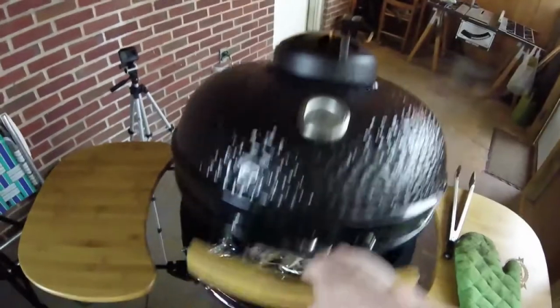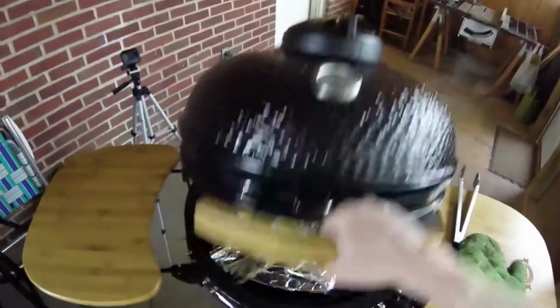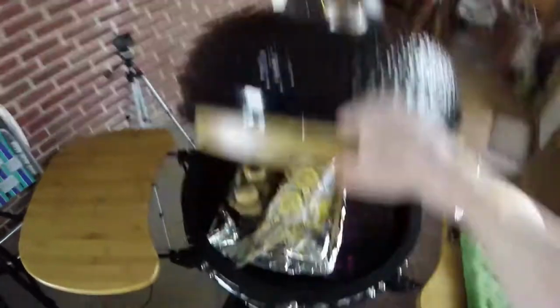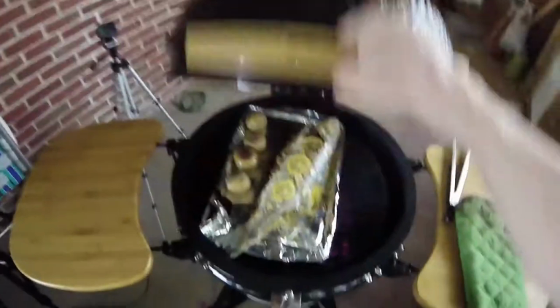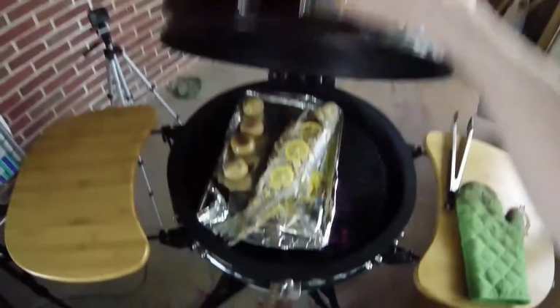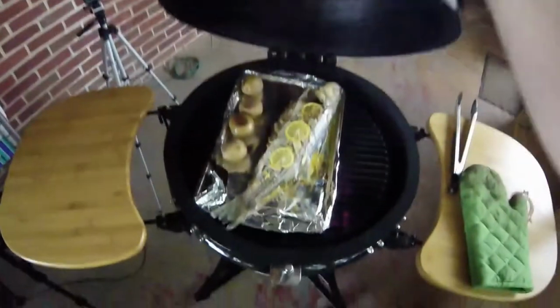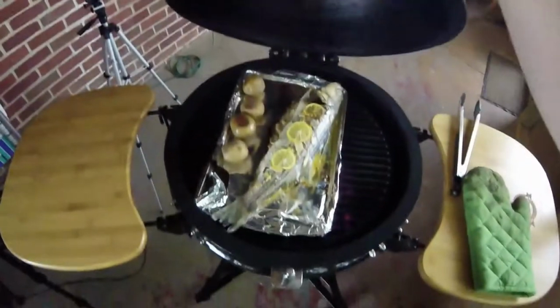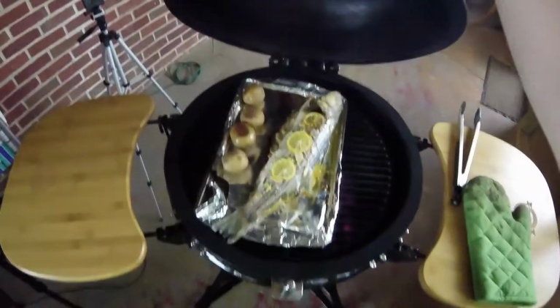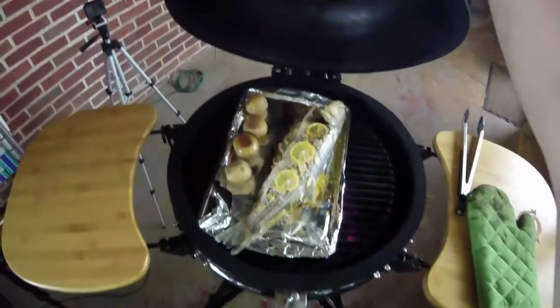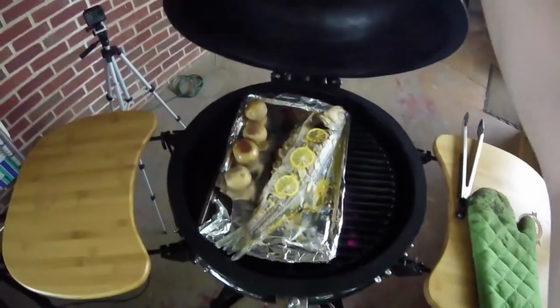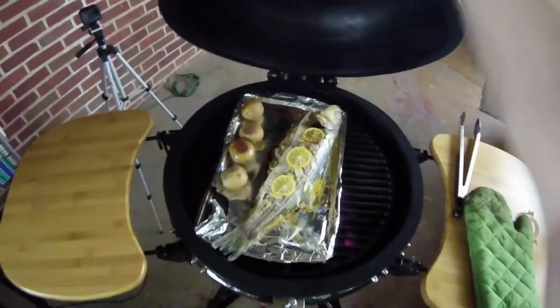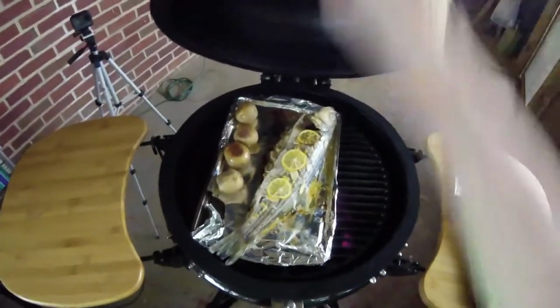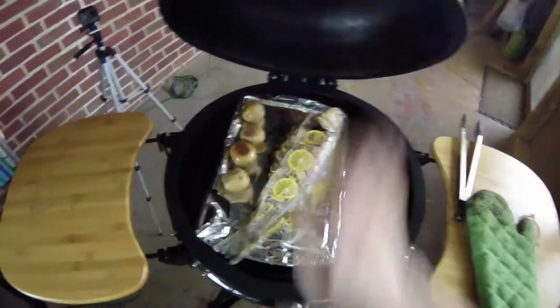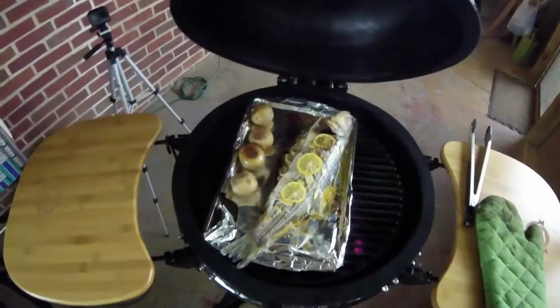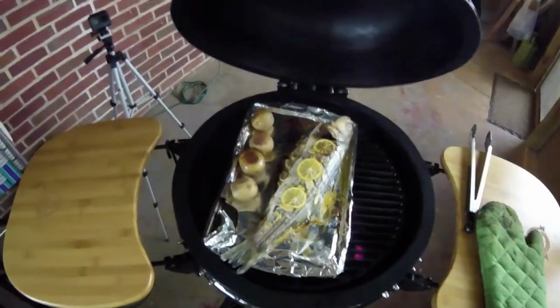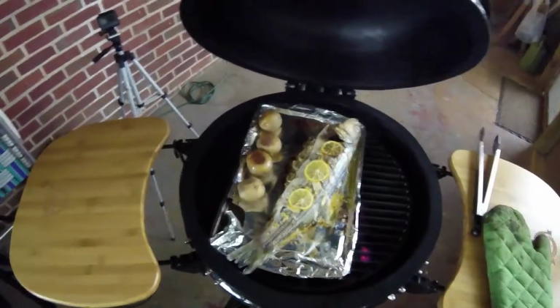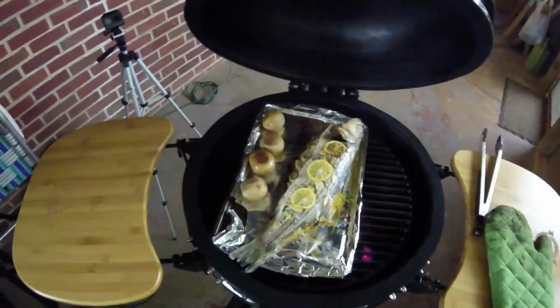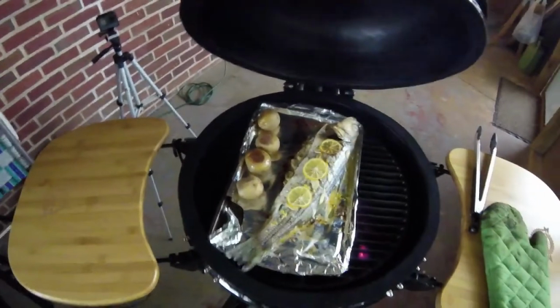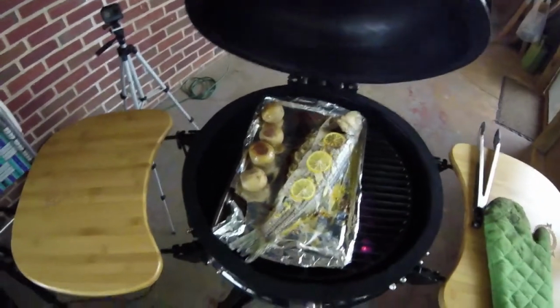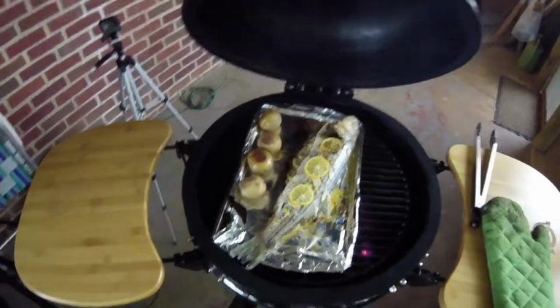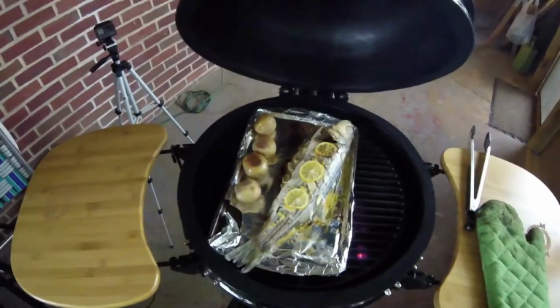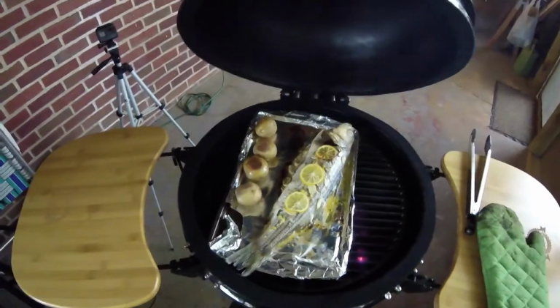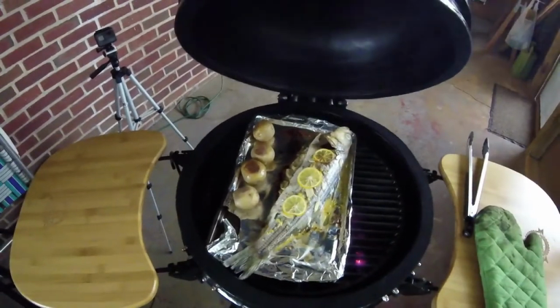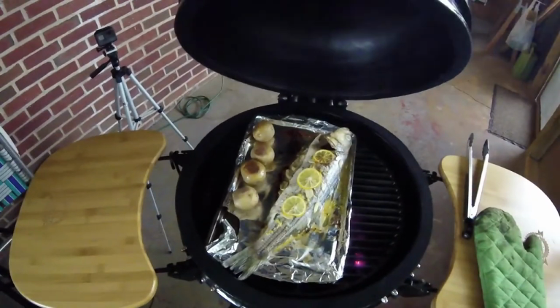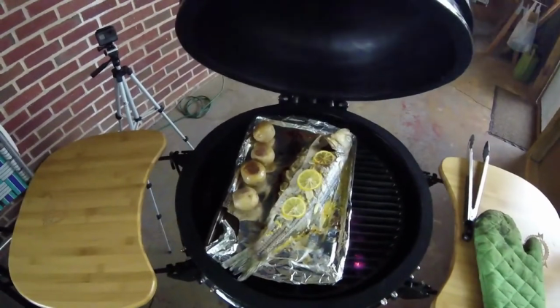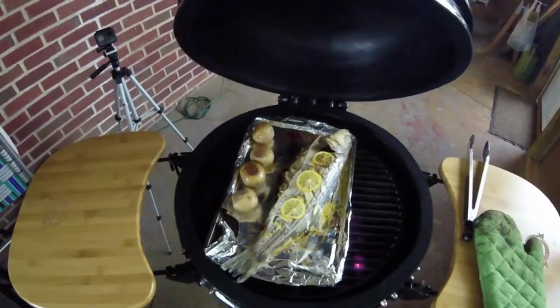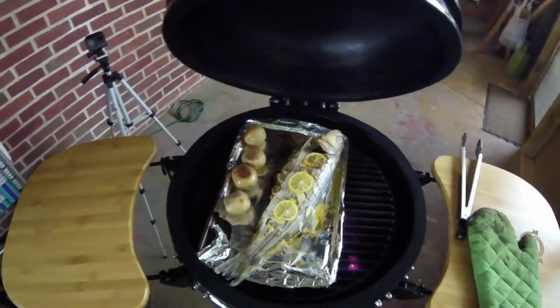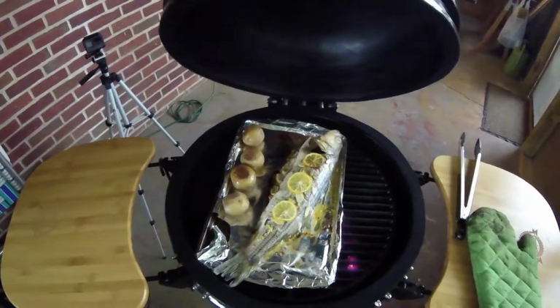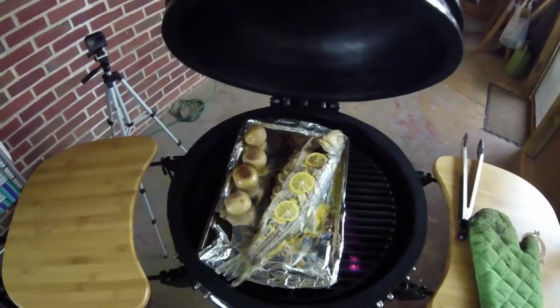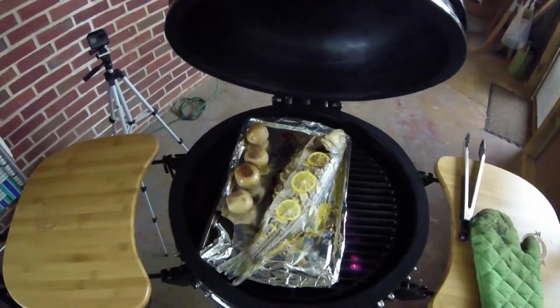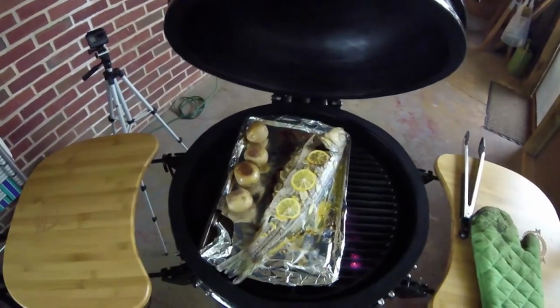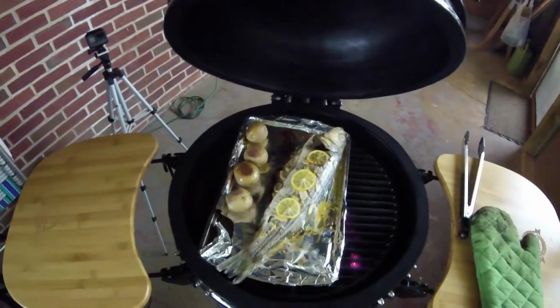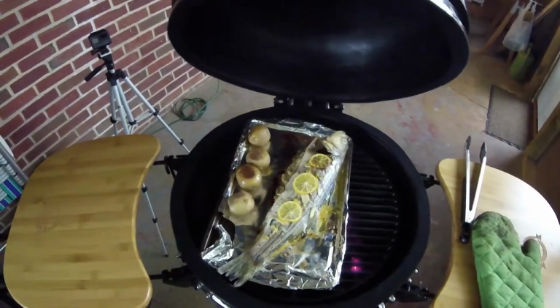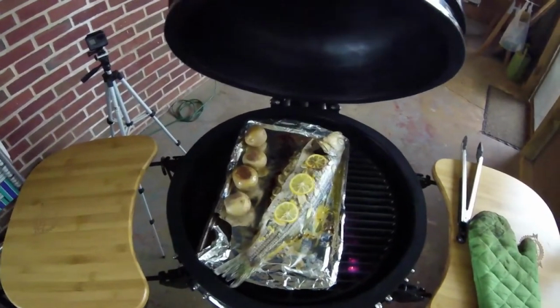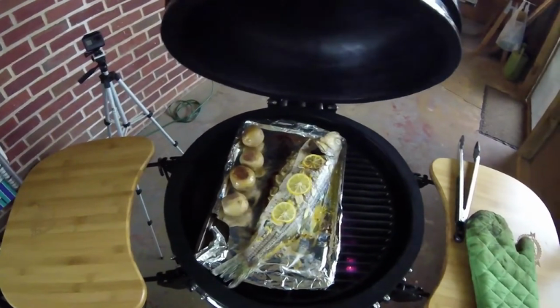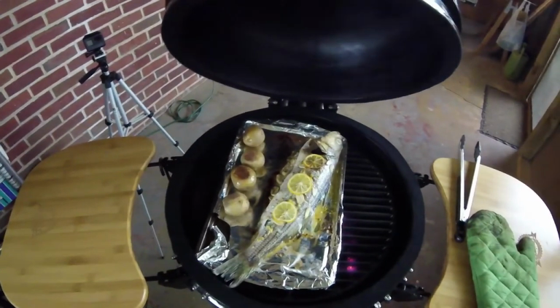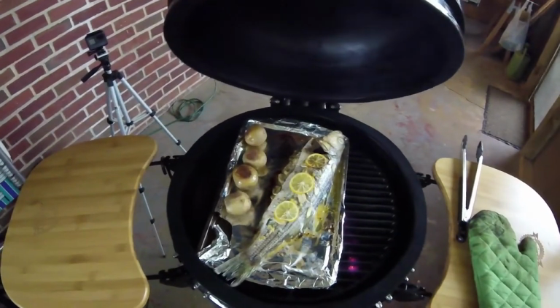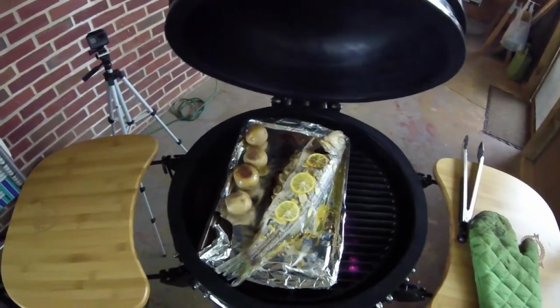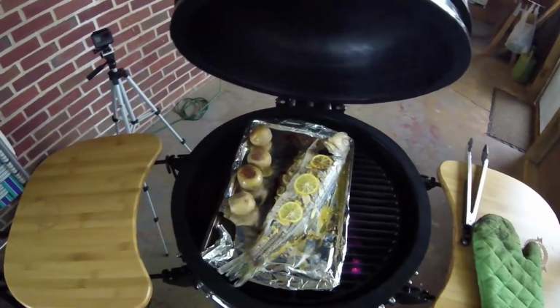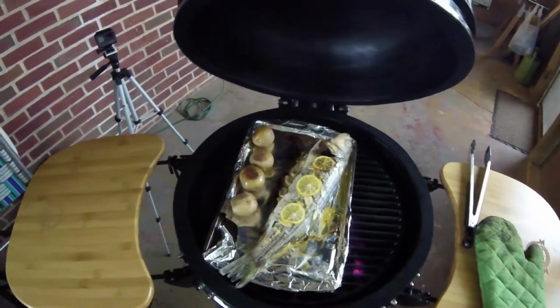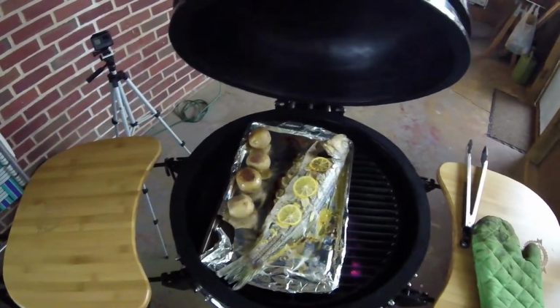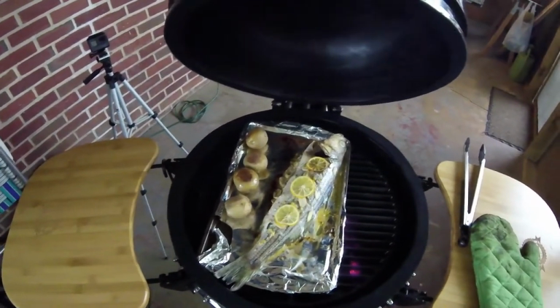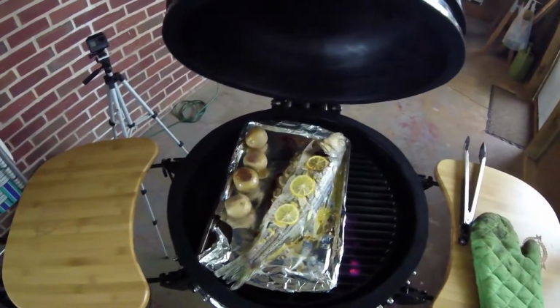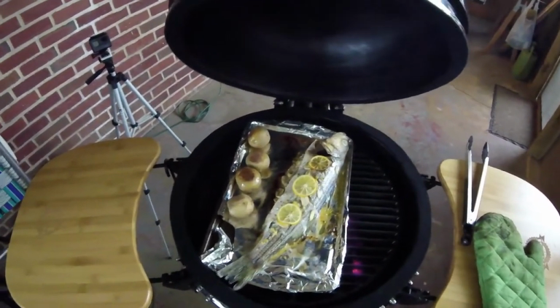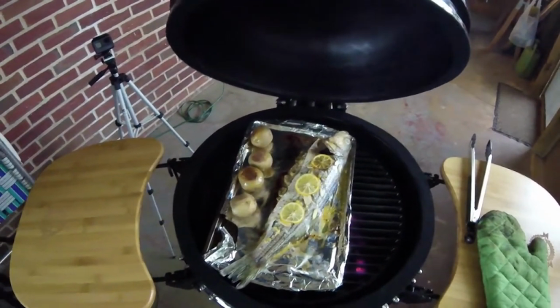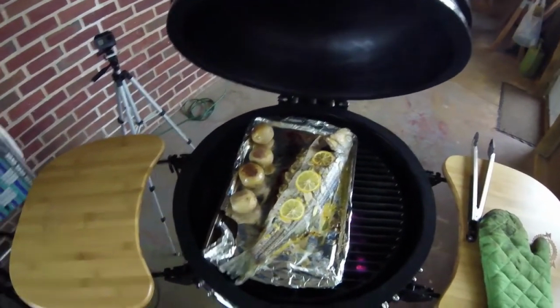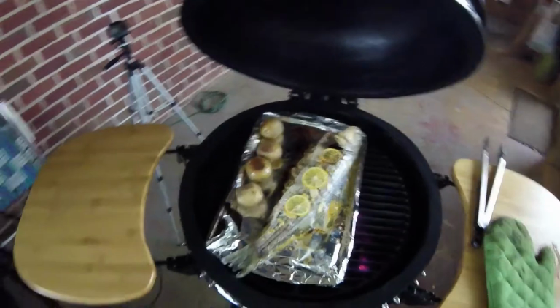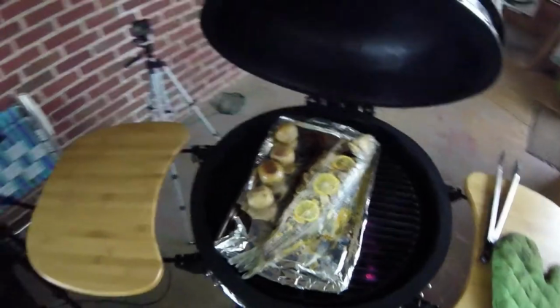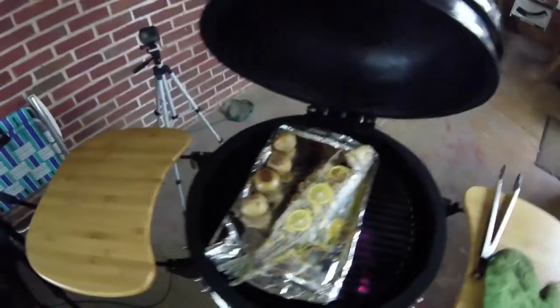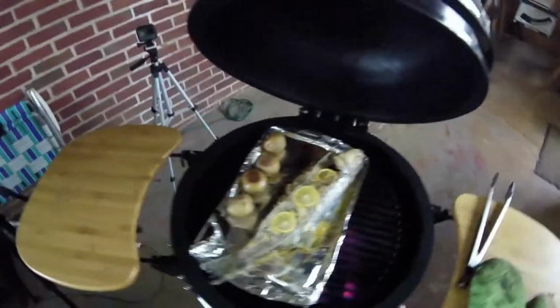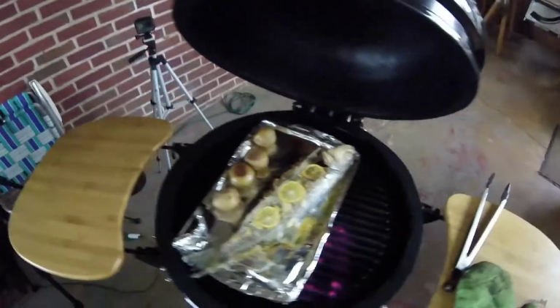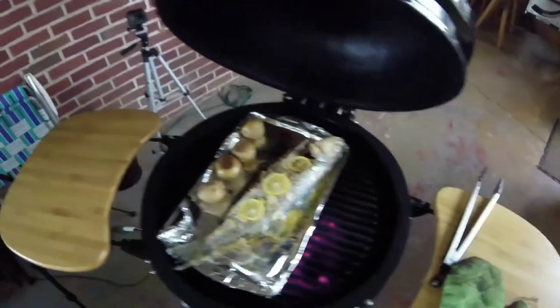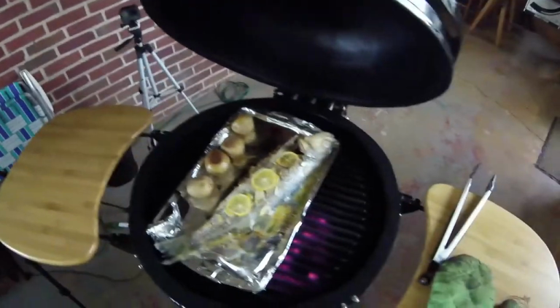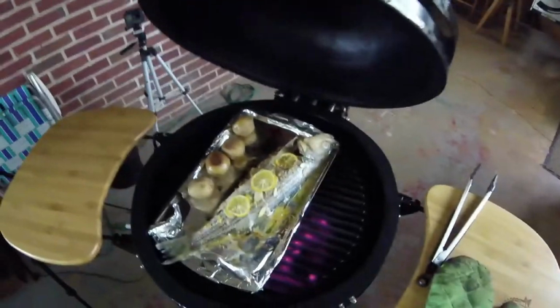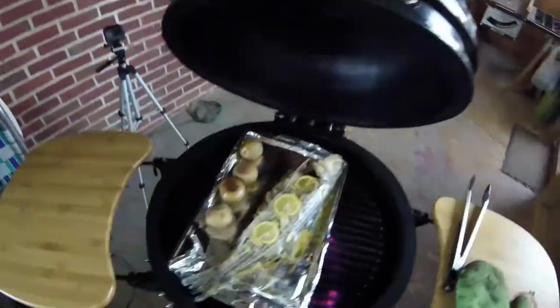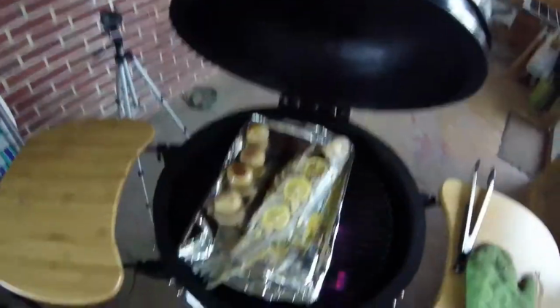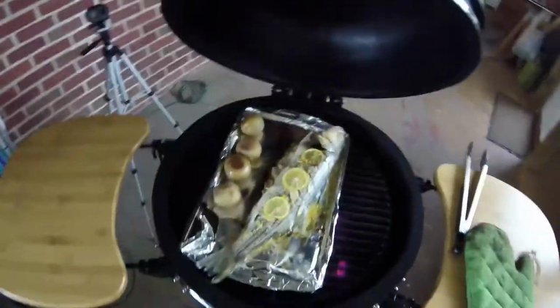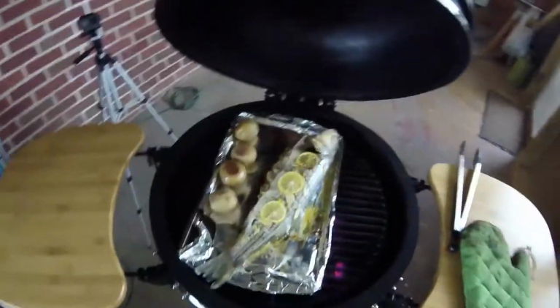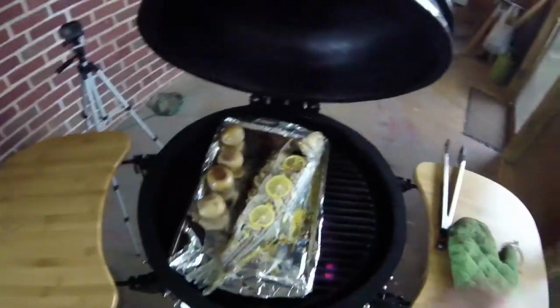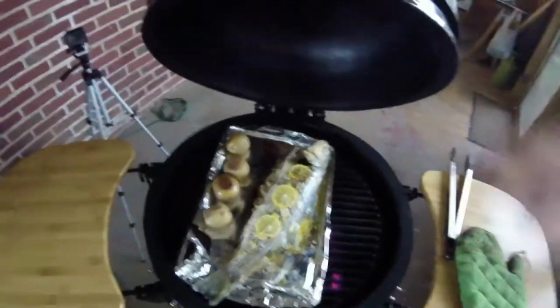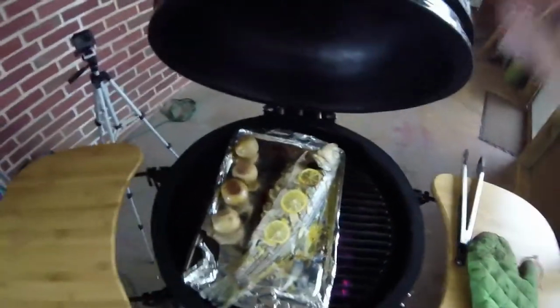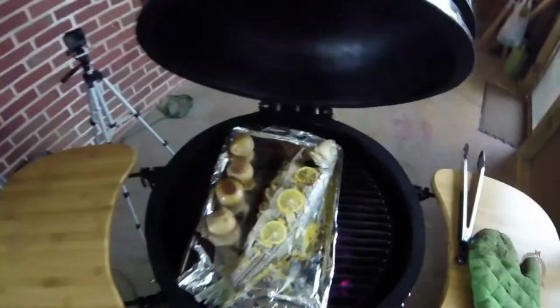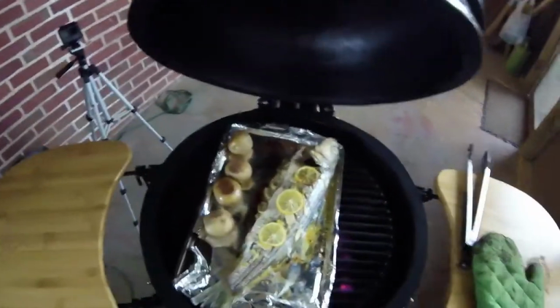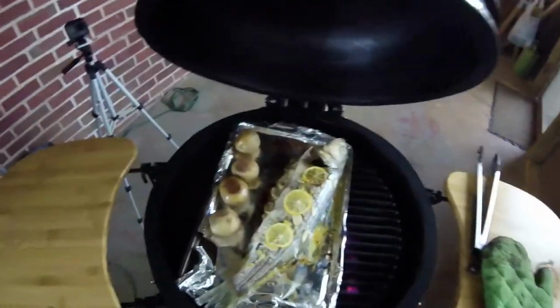All right, we're about 15 minutes in. I turned everything around so that we get kind of an even cook. It smells great.